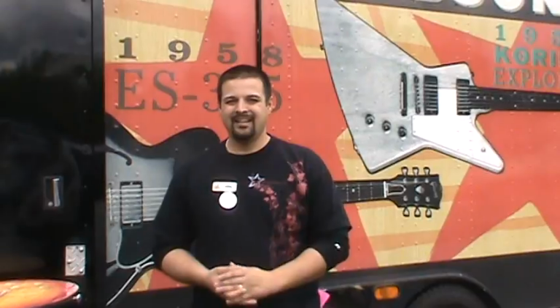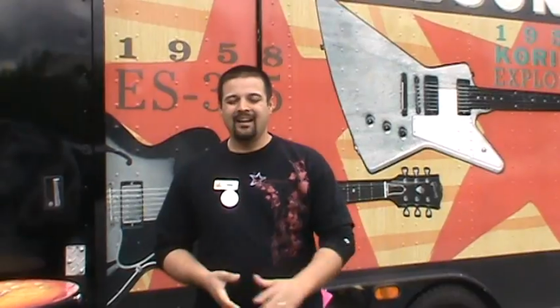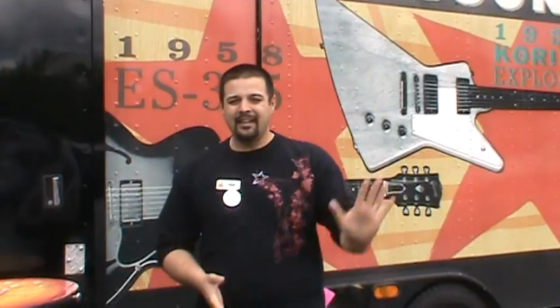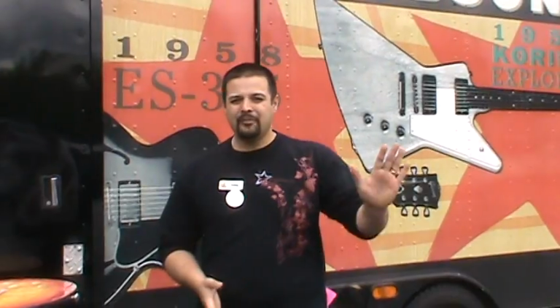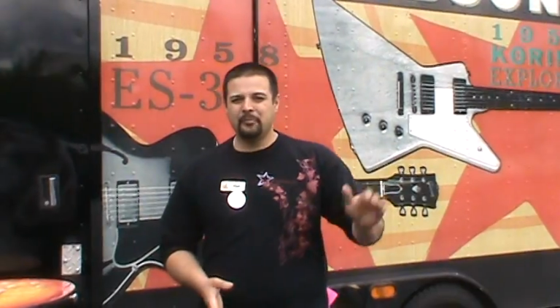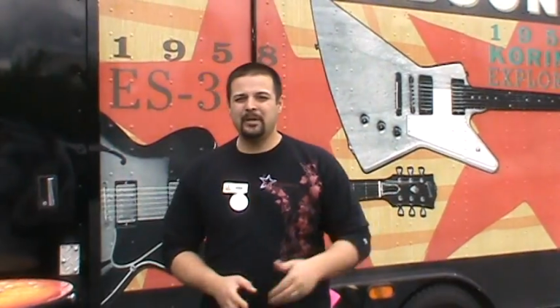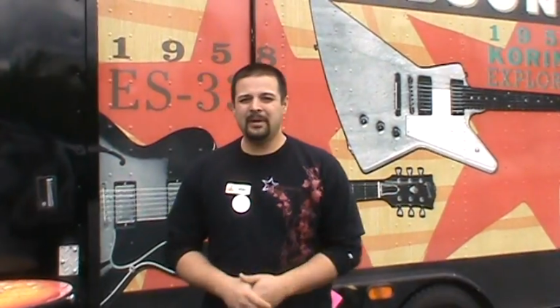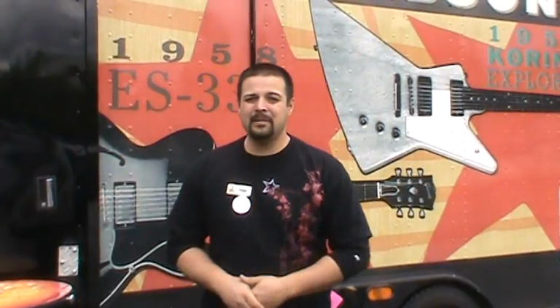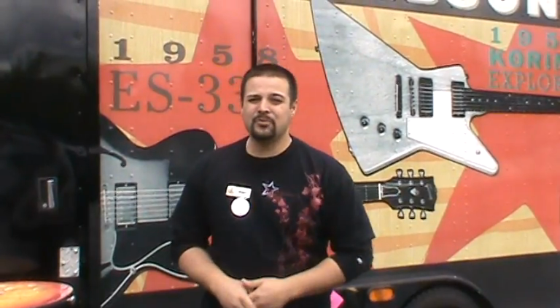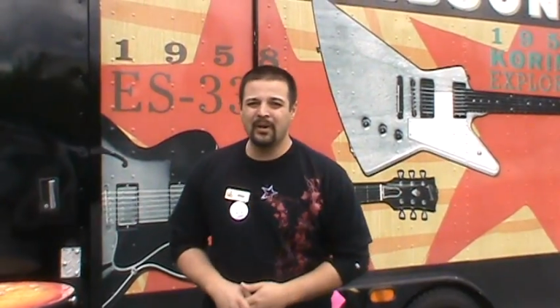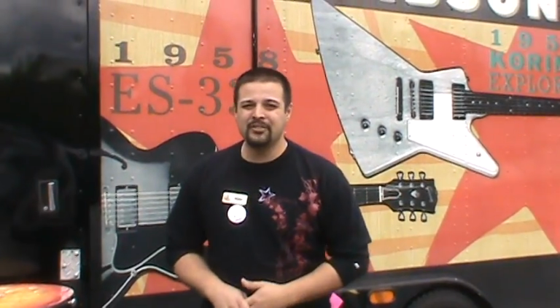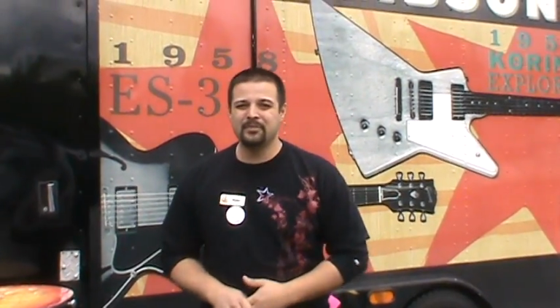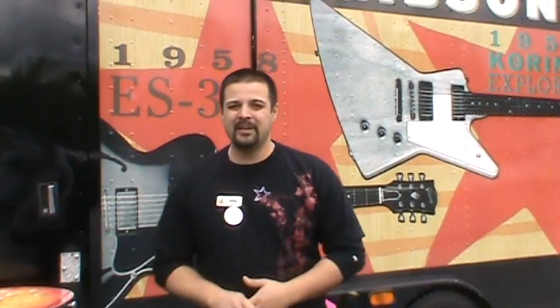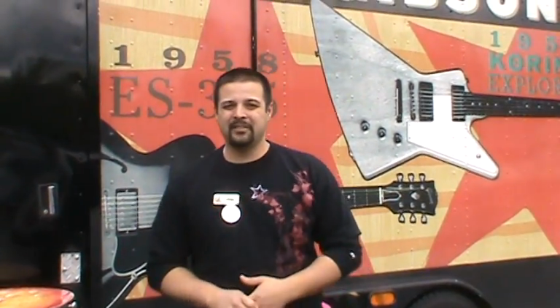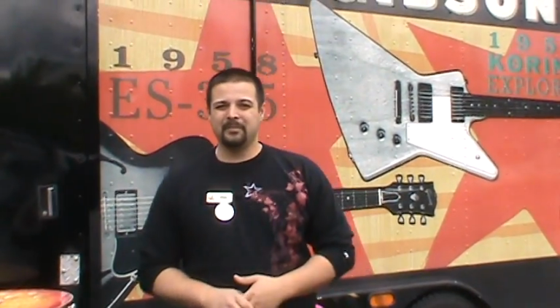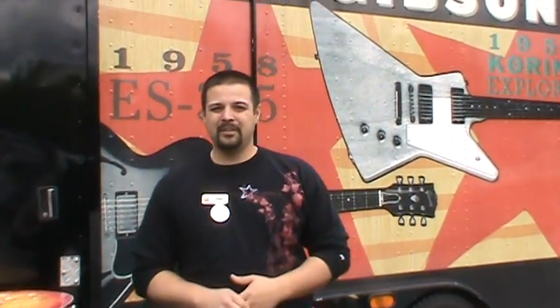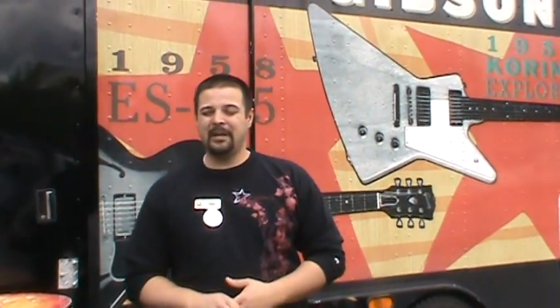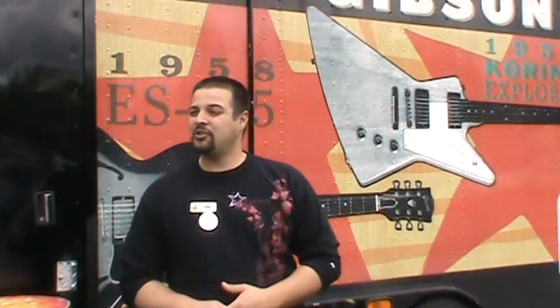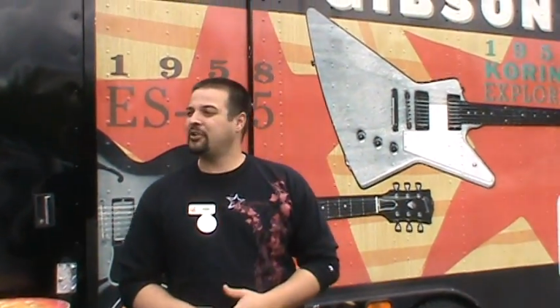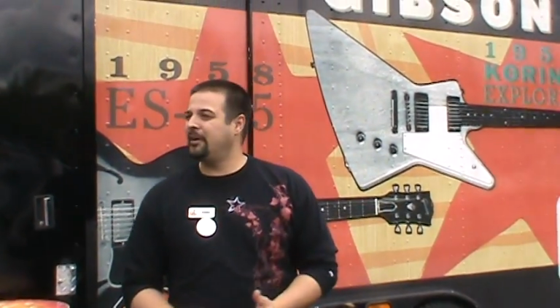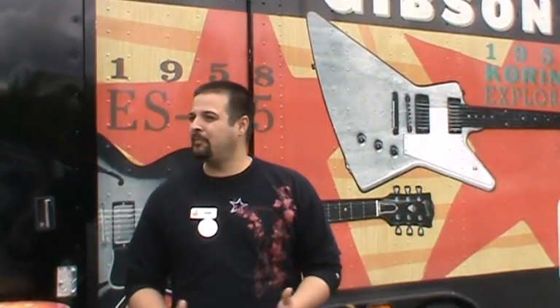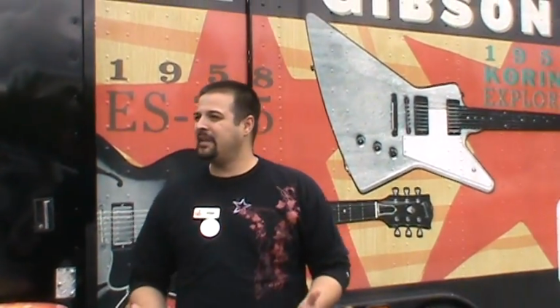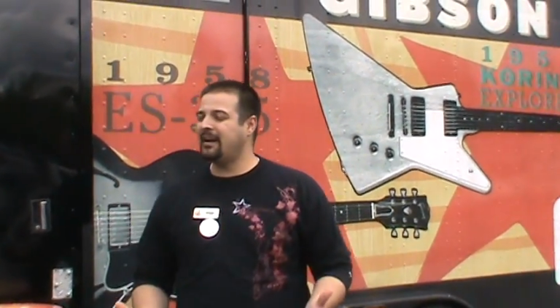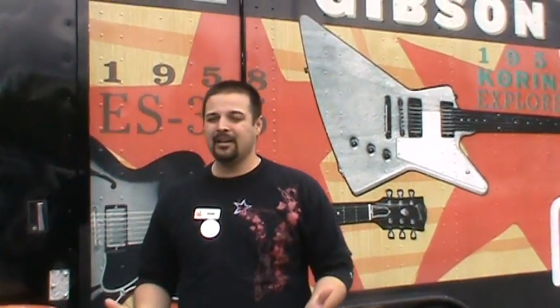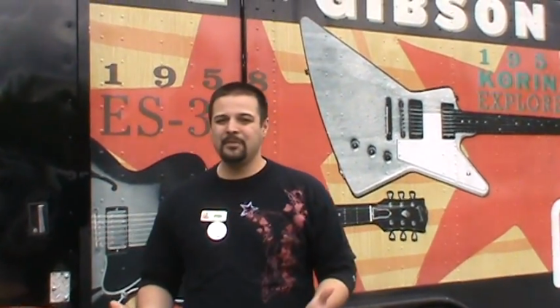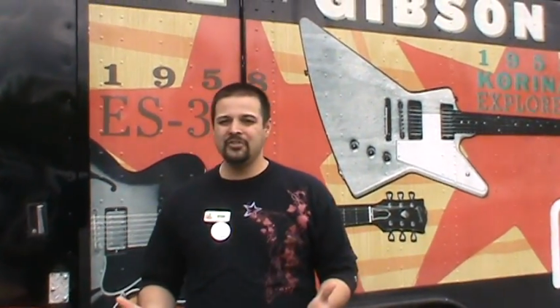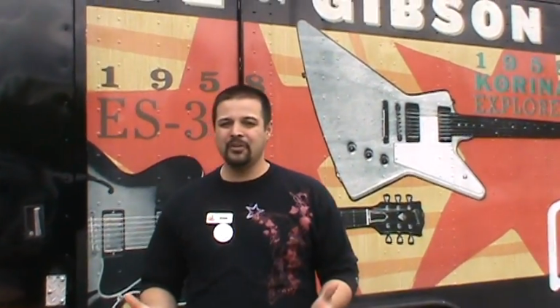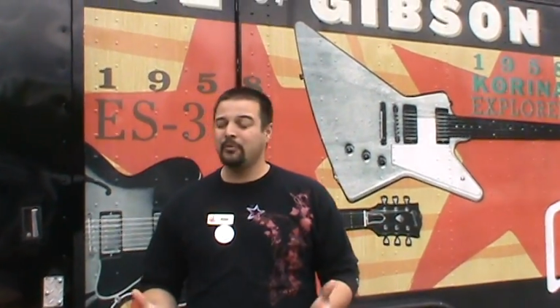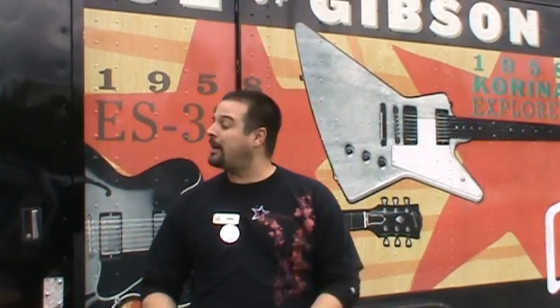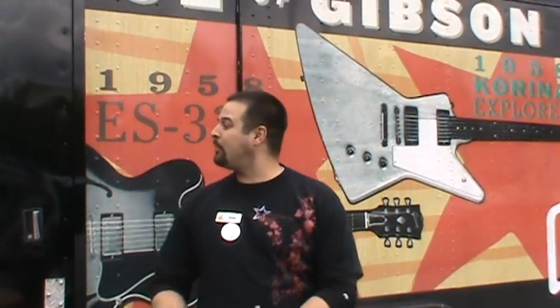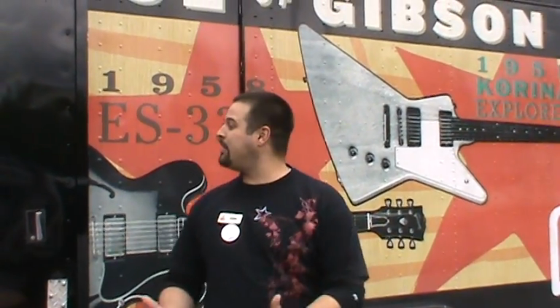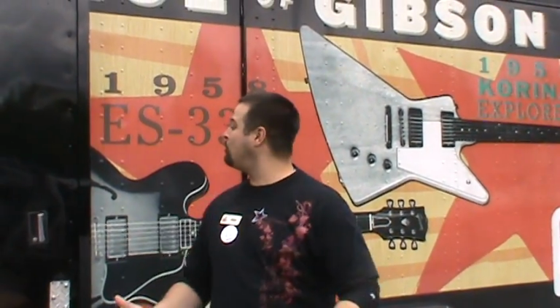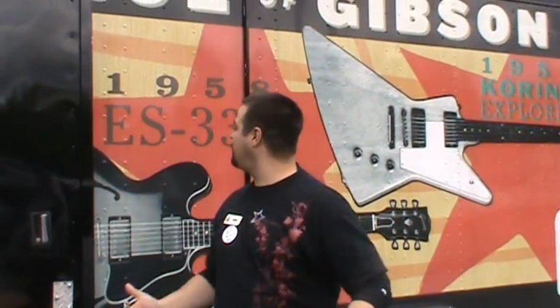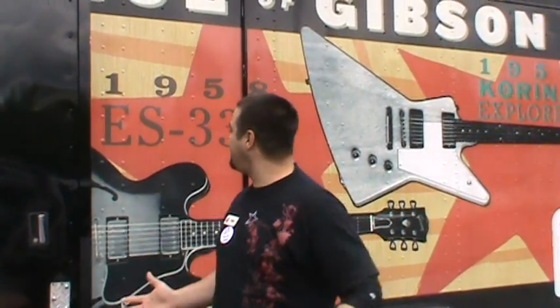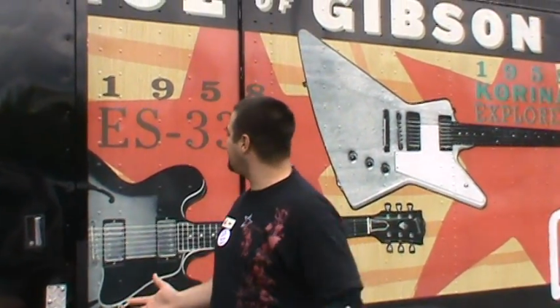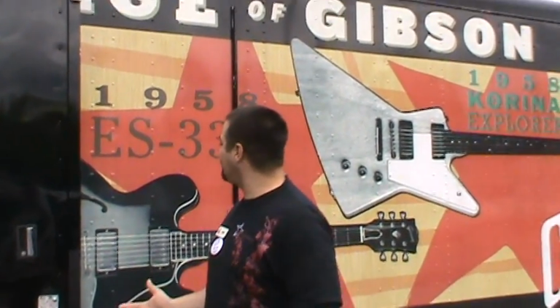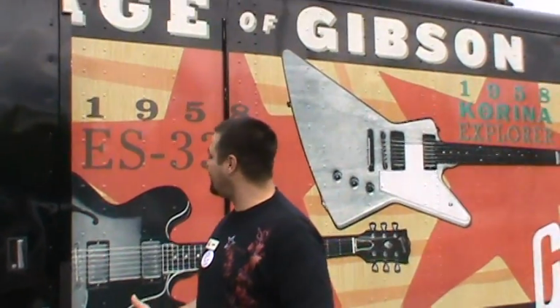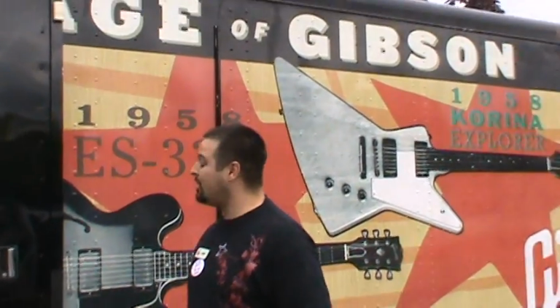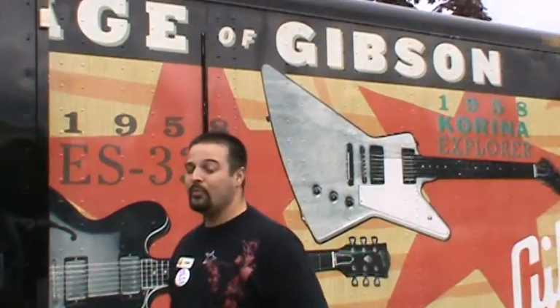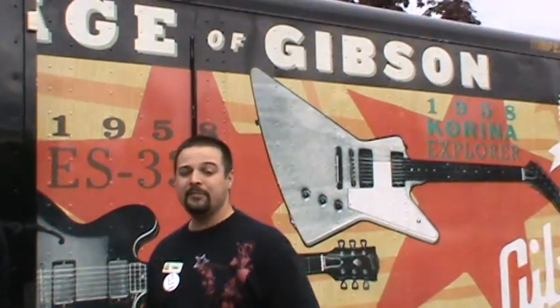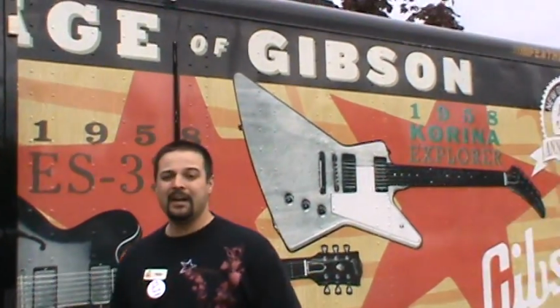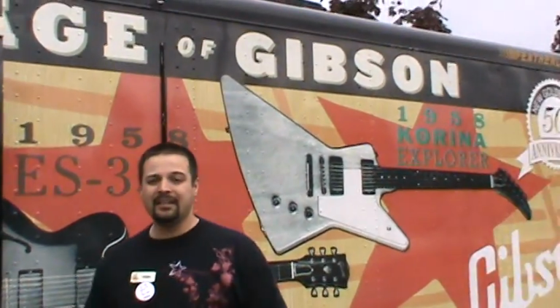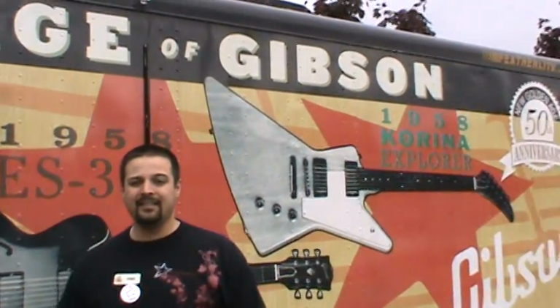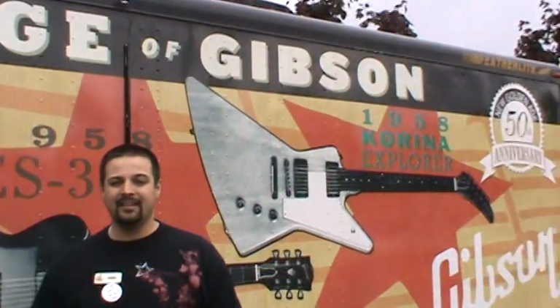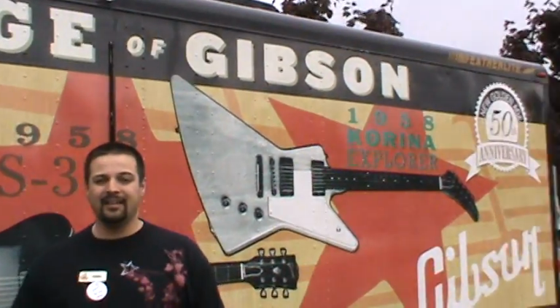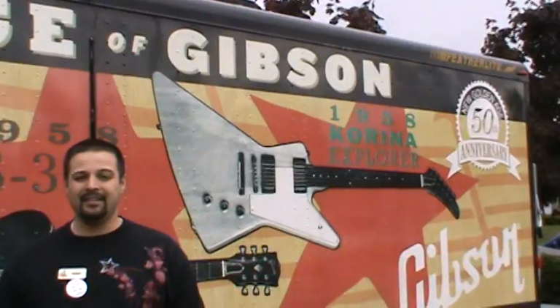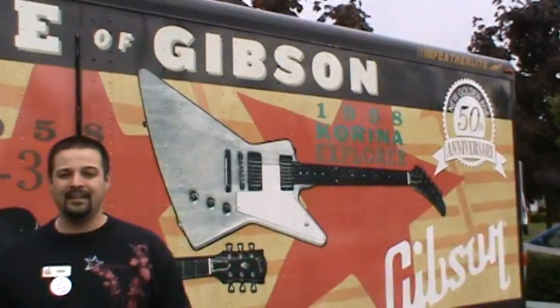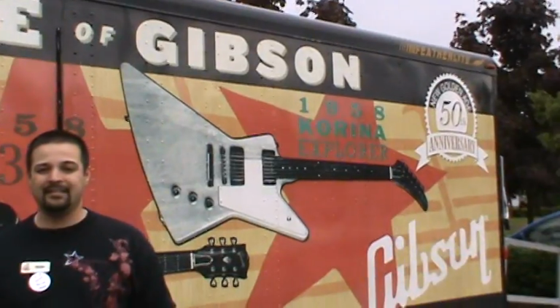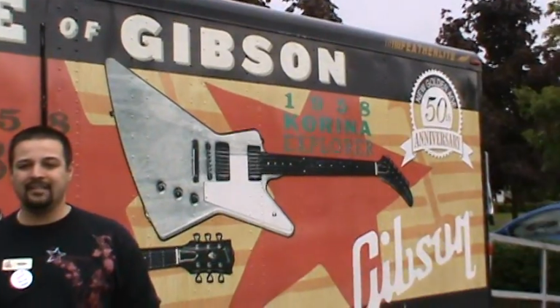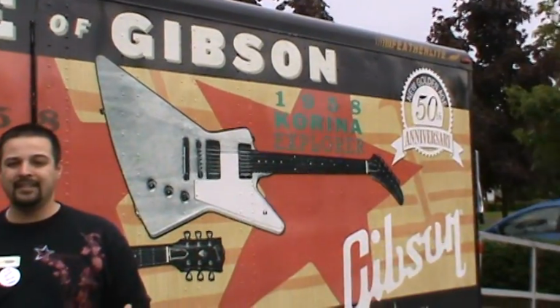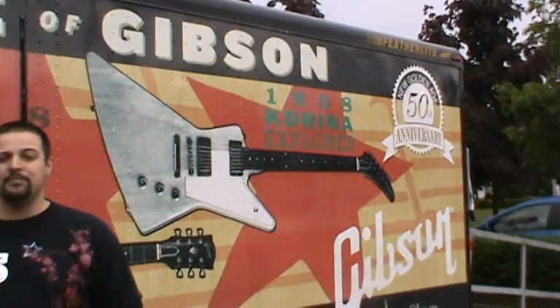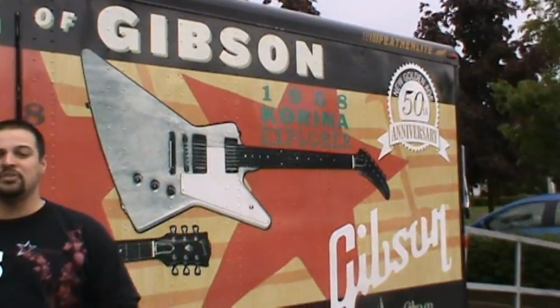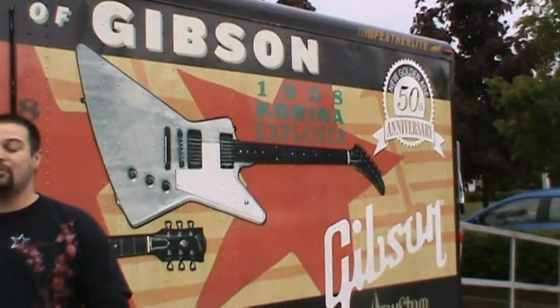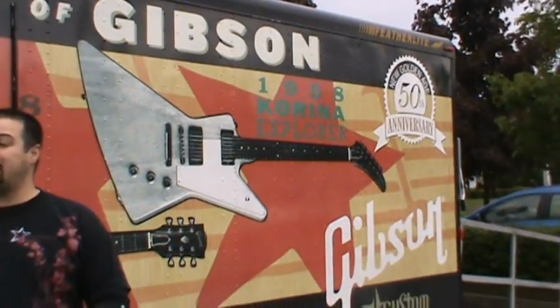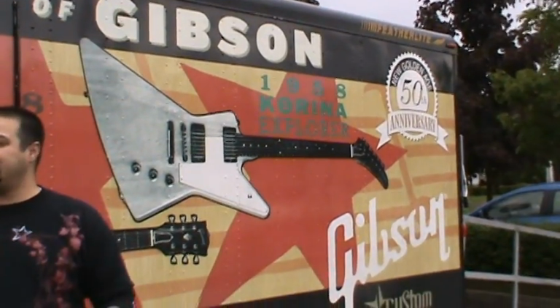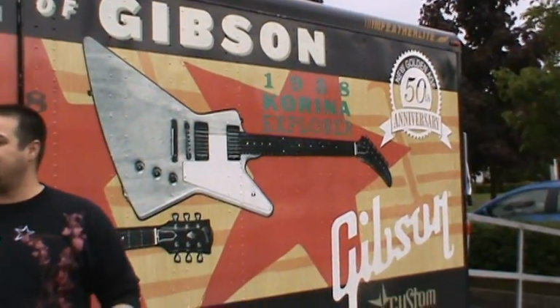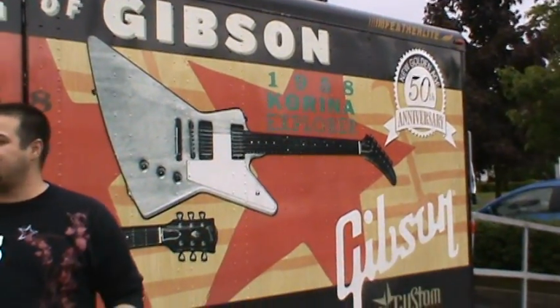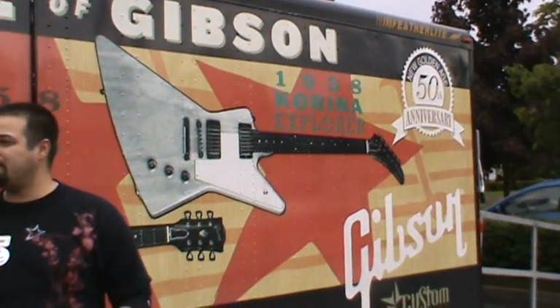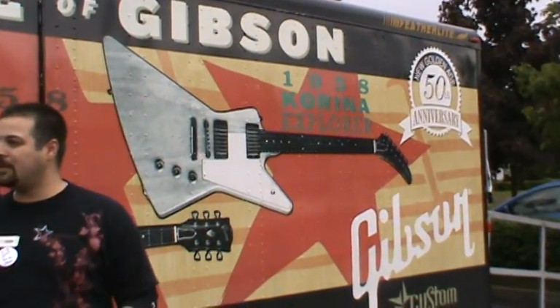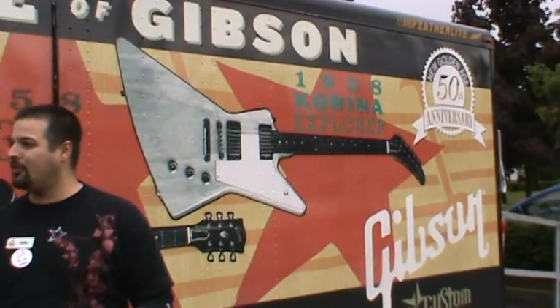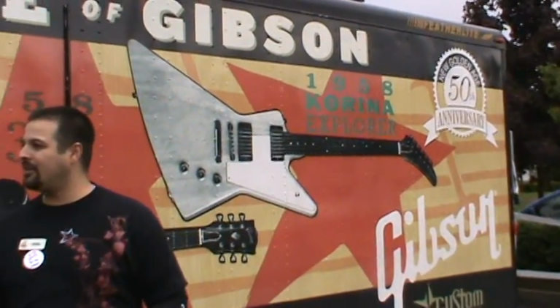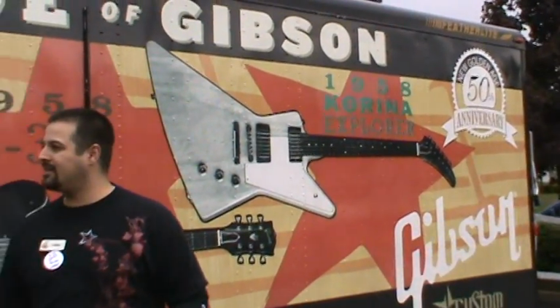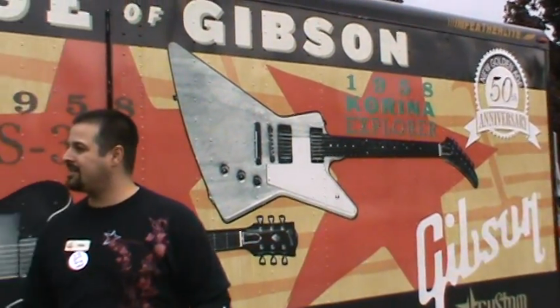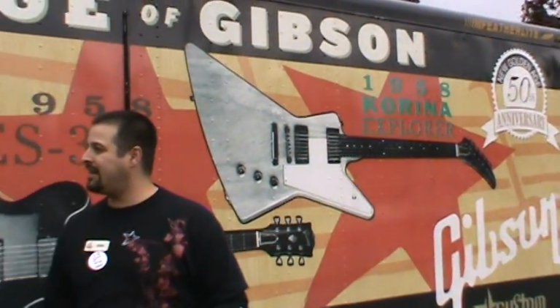Hi there, everybody. My name is Ryan Smith. I'm the manager here at Beacop Music. We've got a really cool event going on — we've got the Gibson Traveling Exhibit going on today.